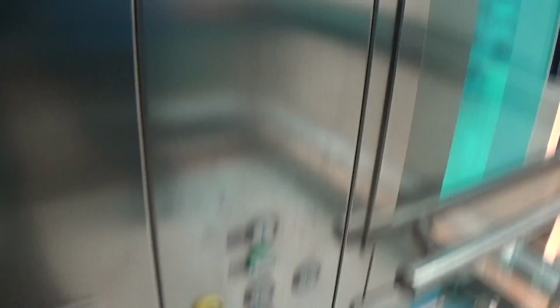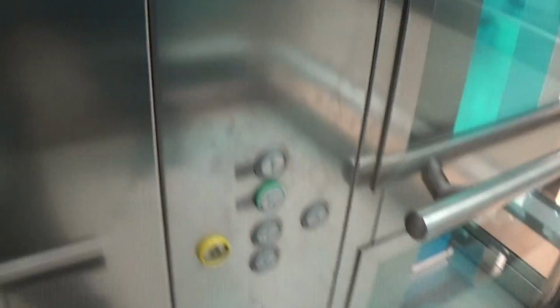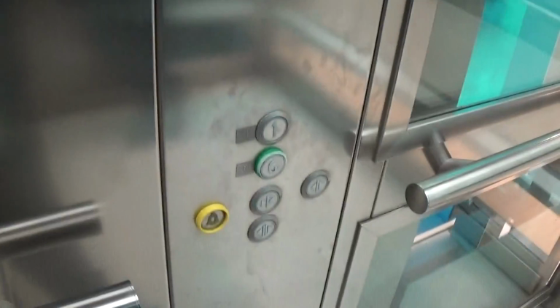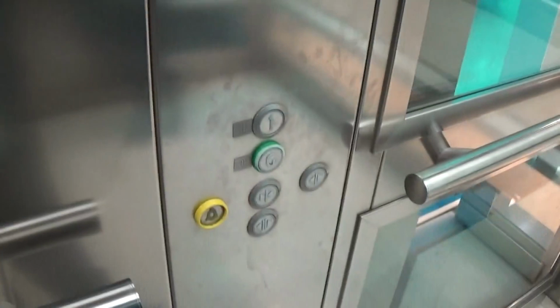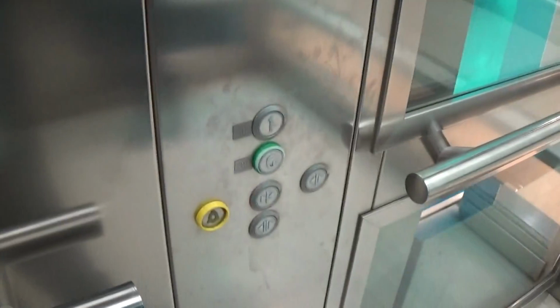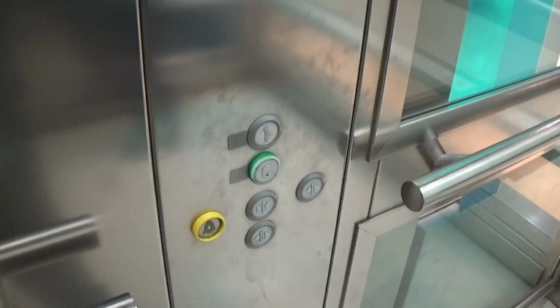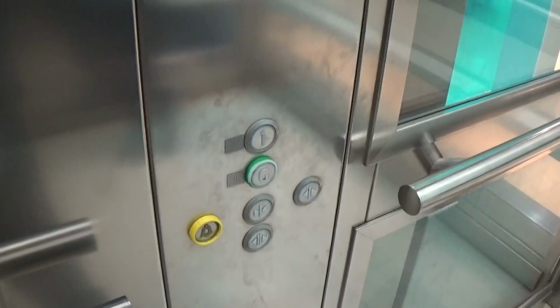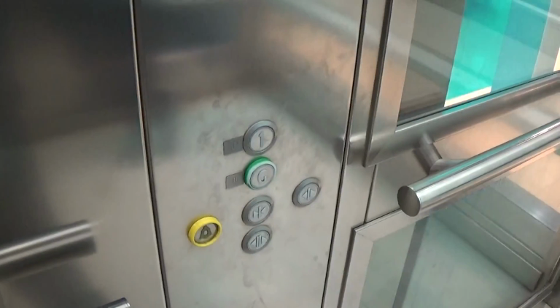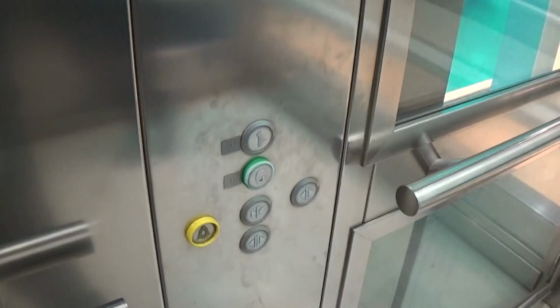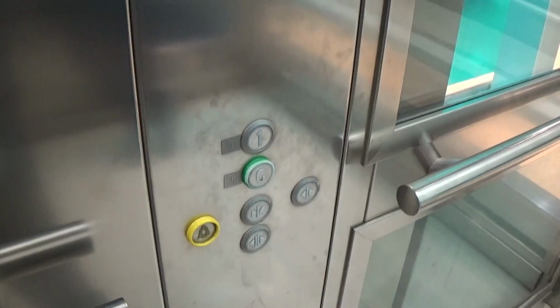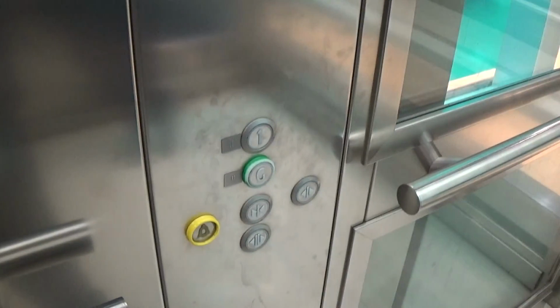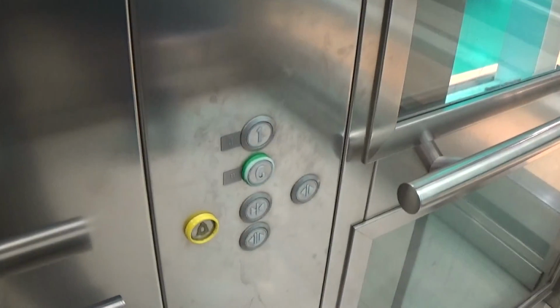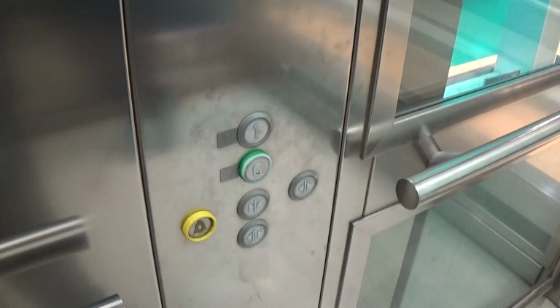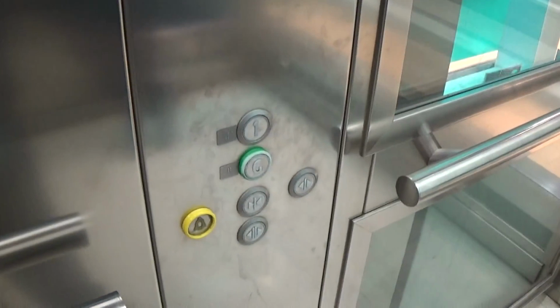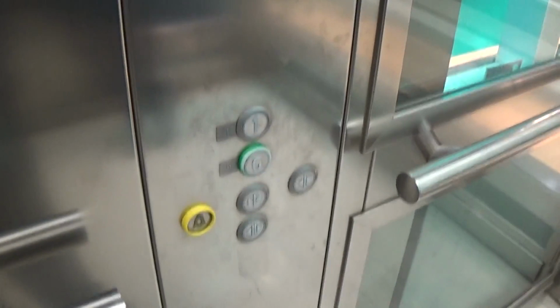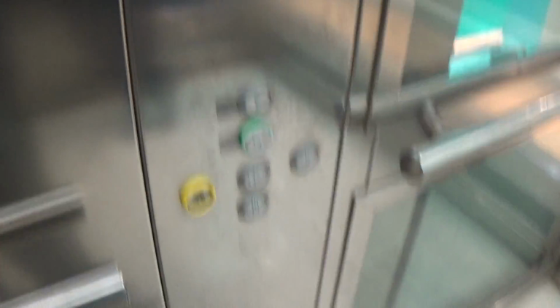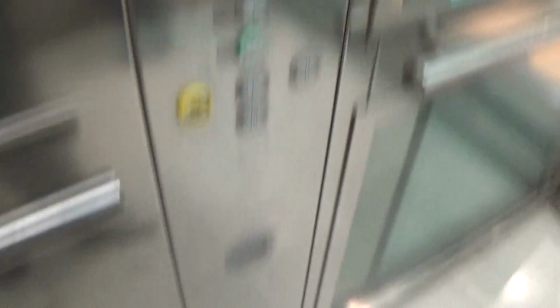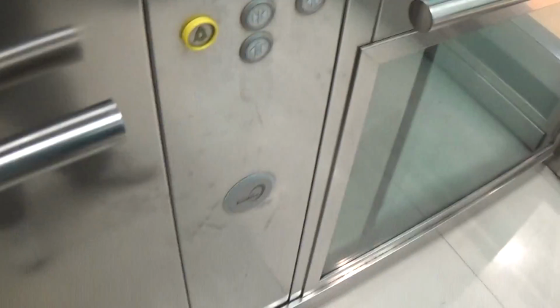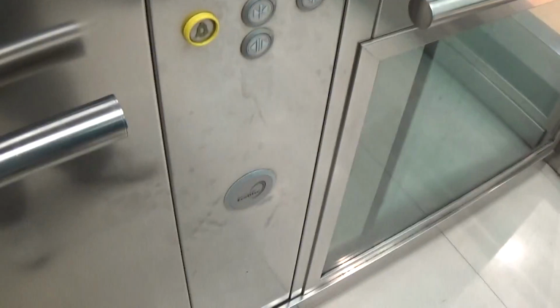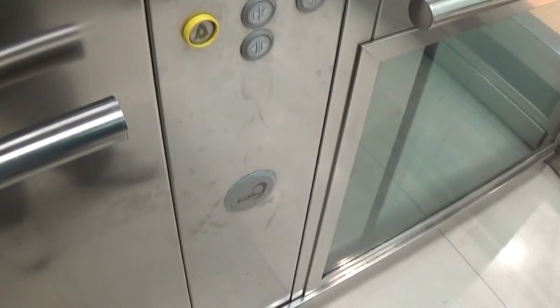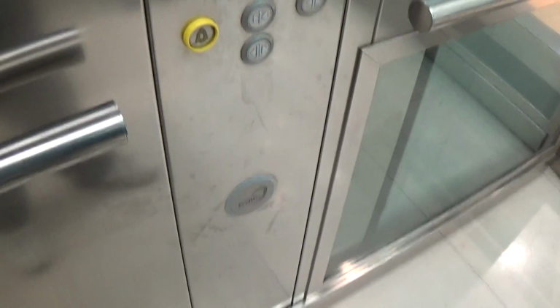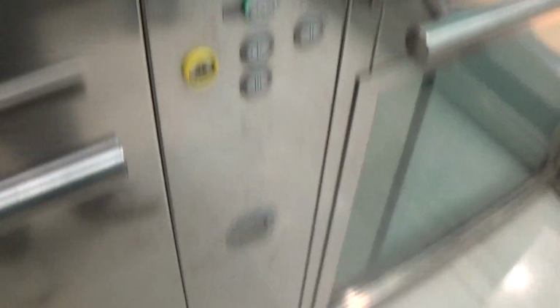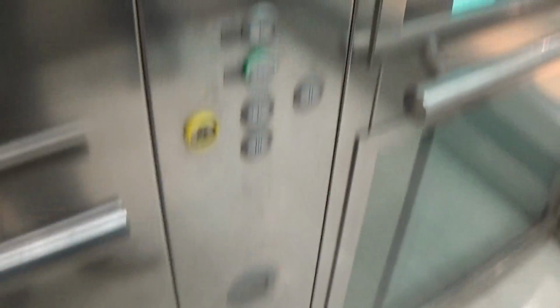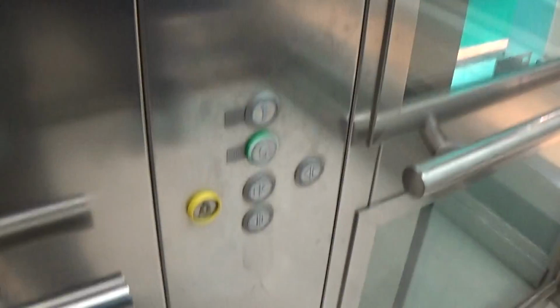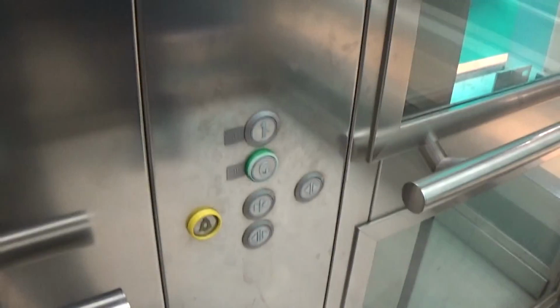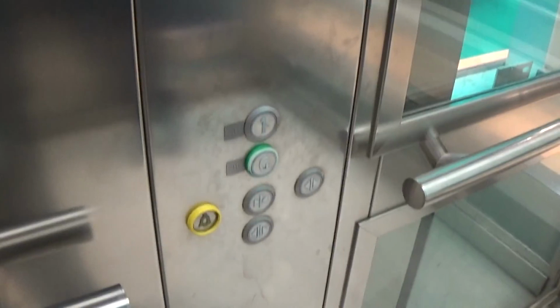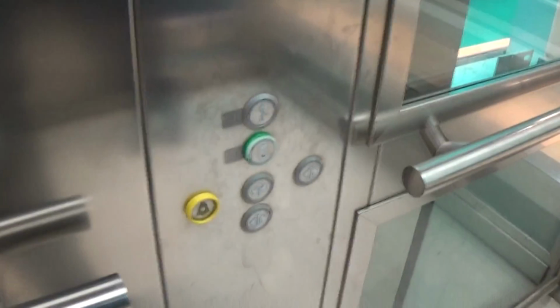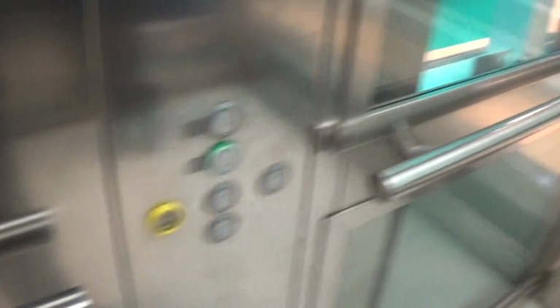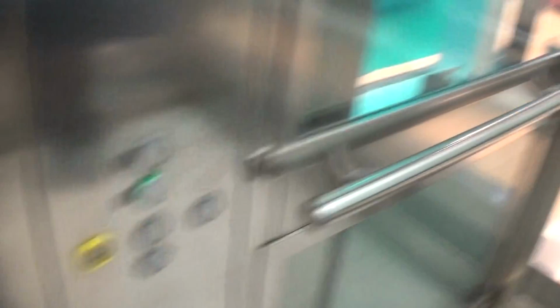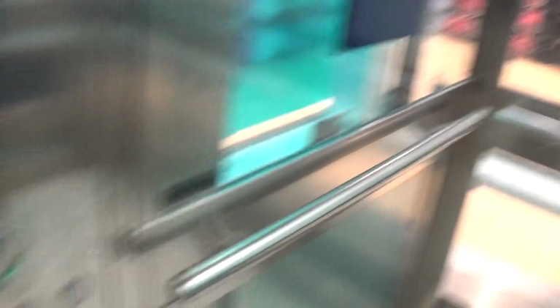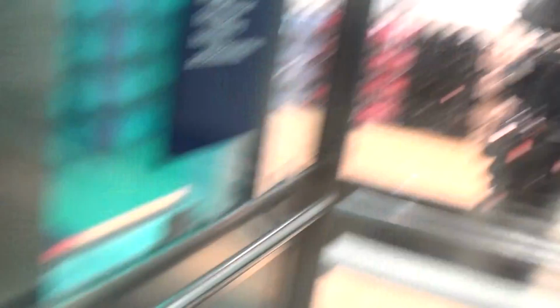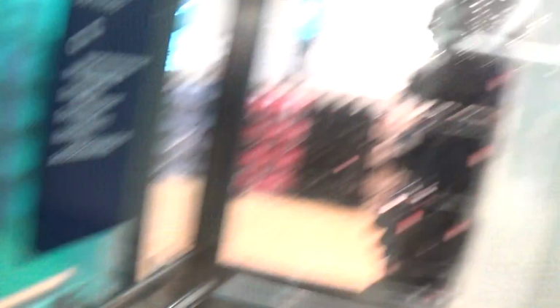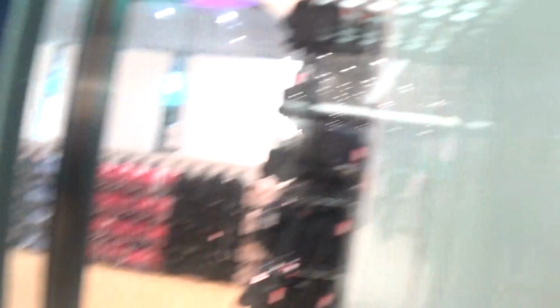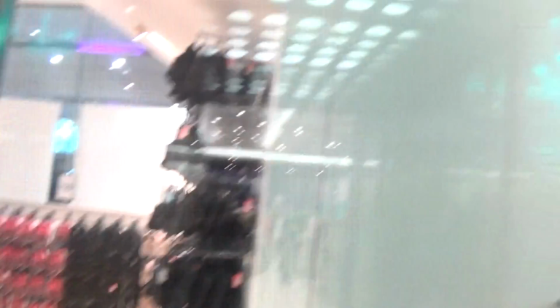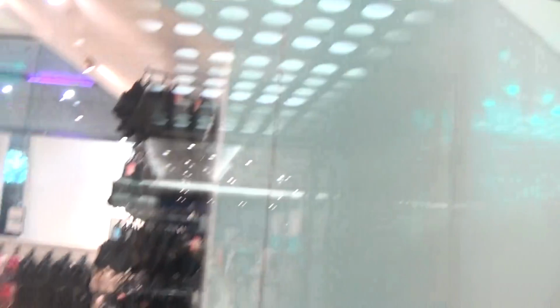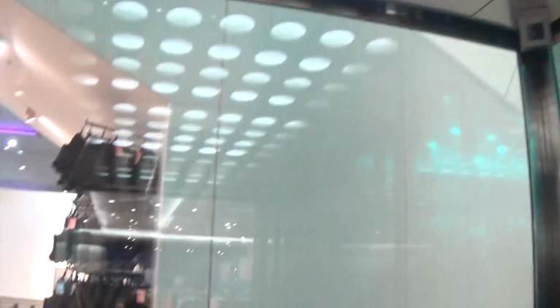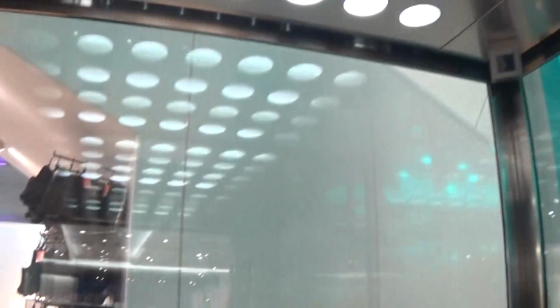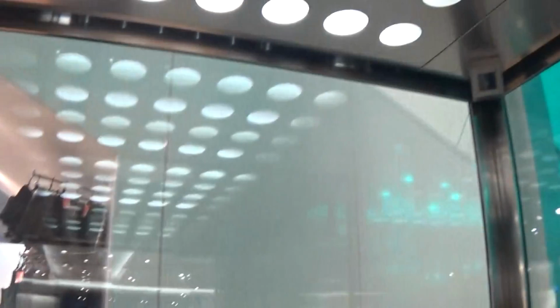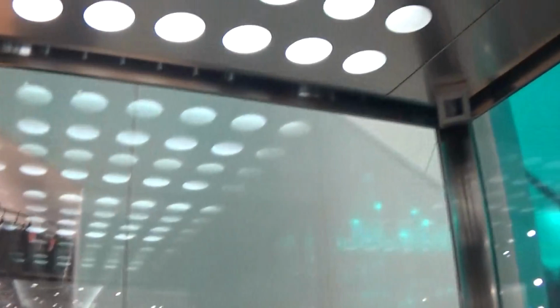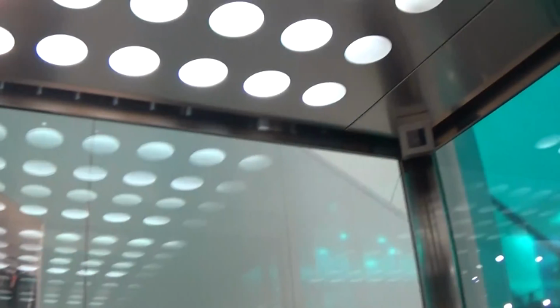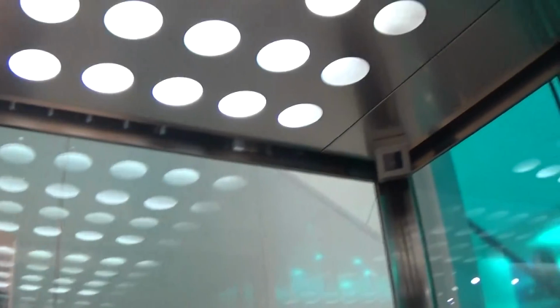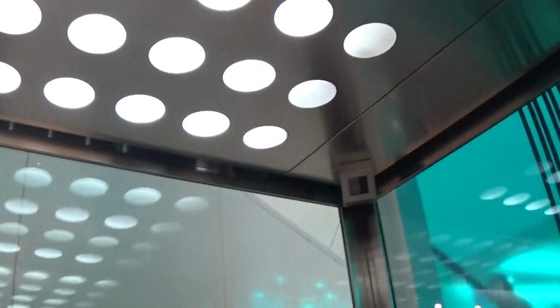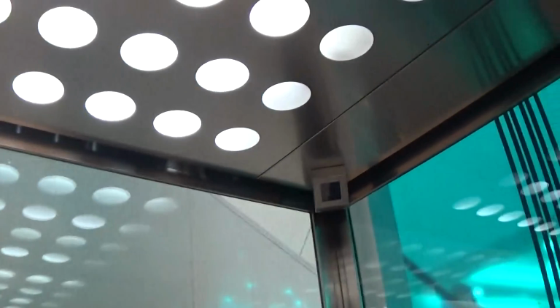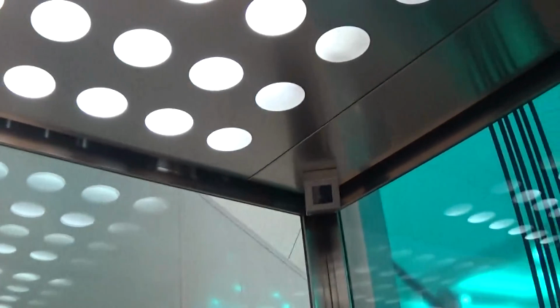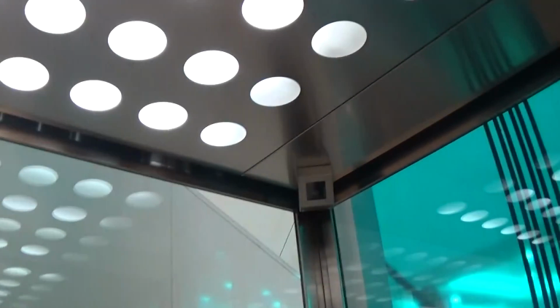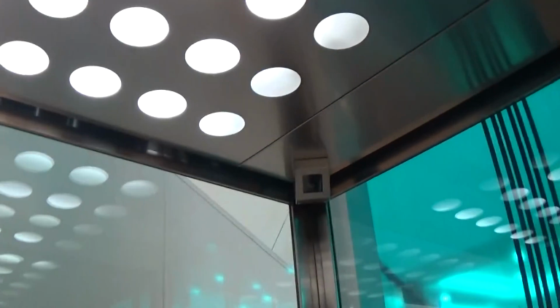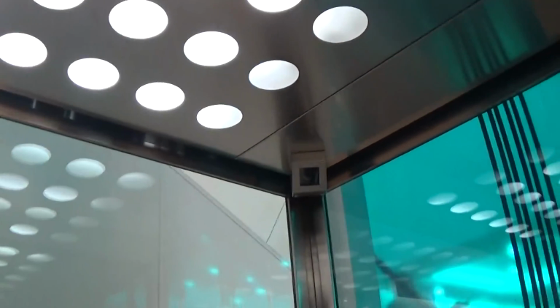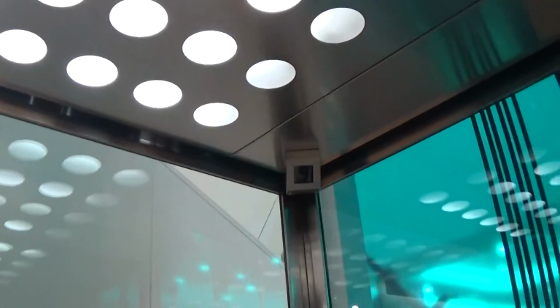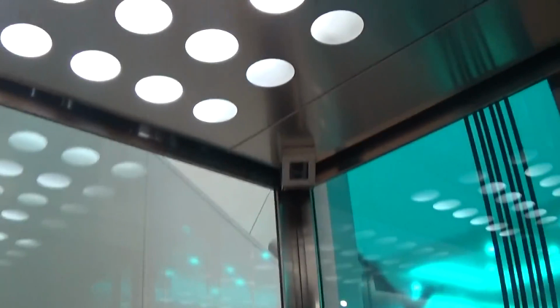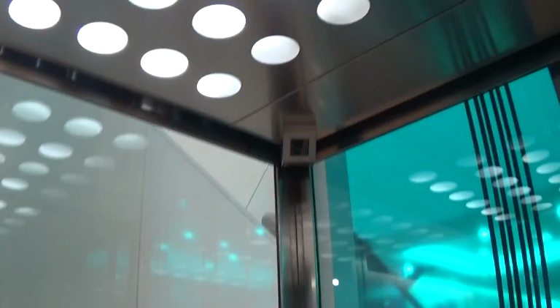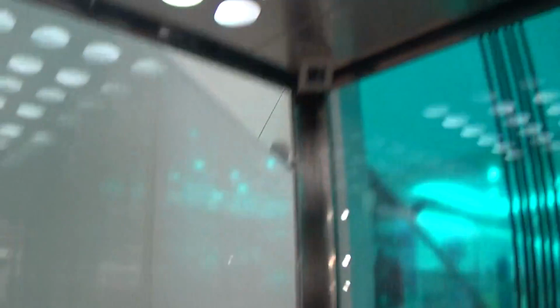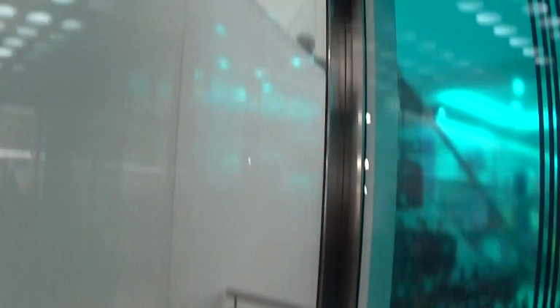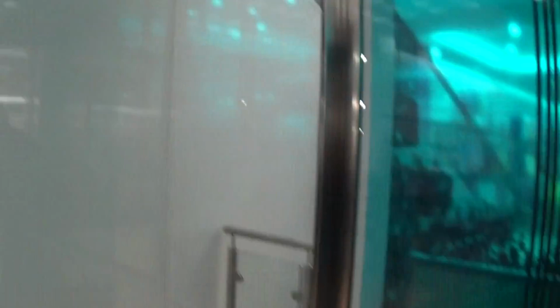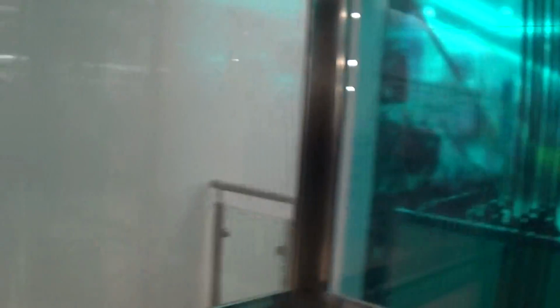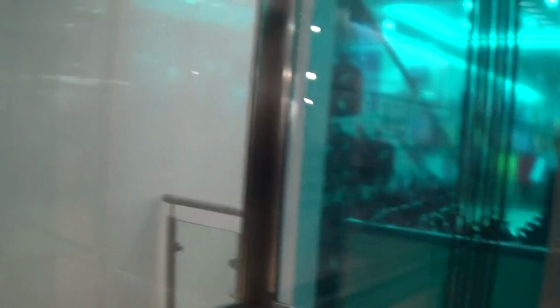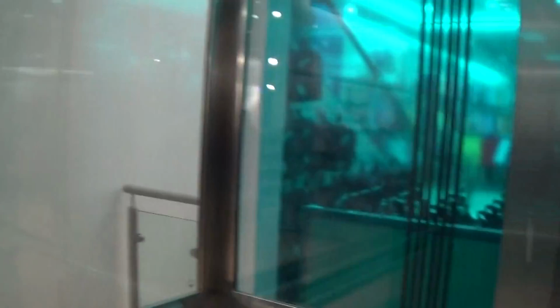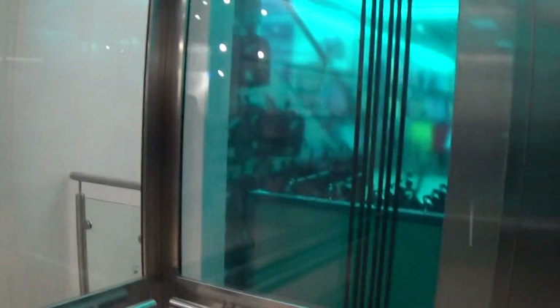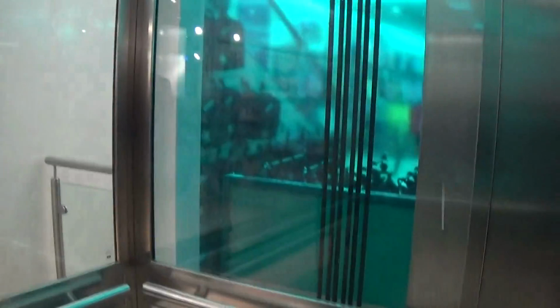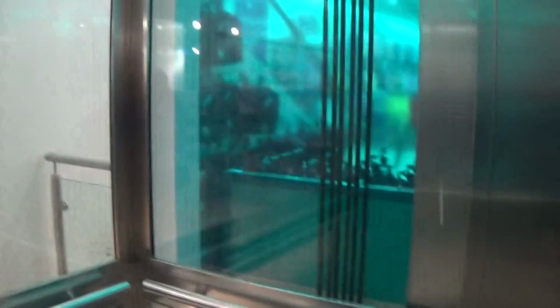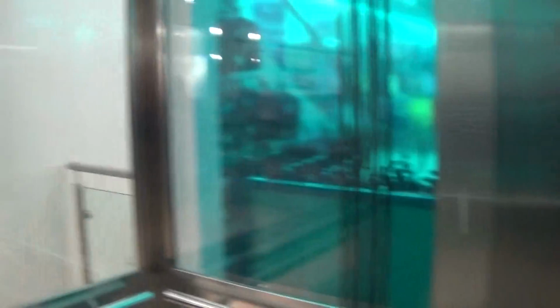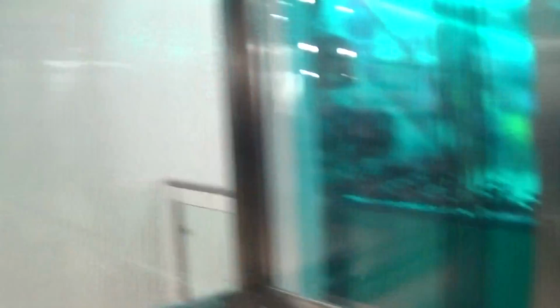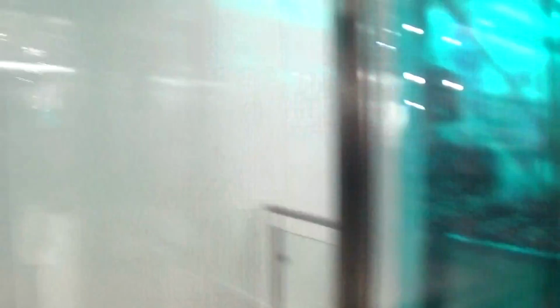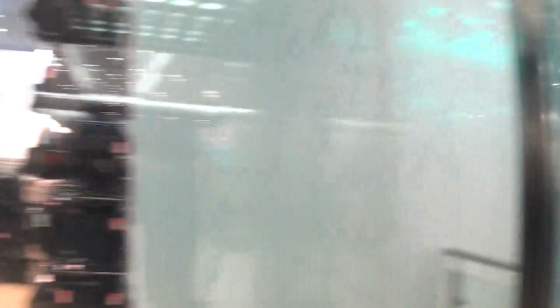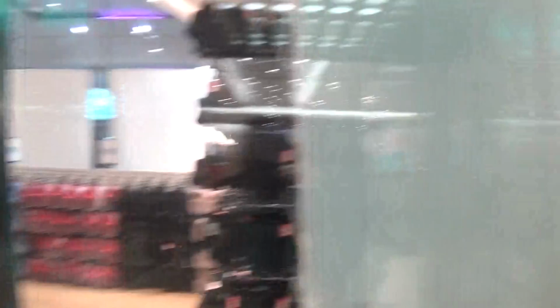Here we are back at G. These are the fixtures — Kone EcoDisc logo, classic level indicator, security camera, and the windows.